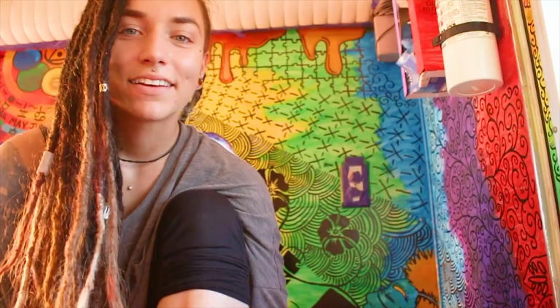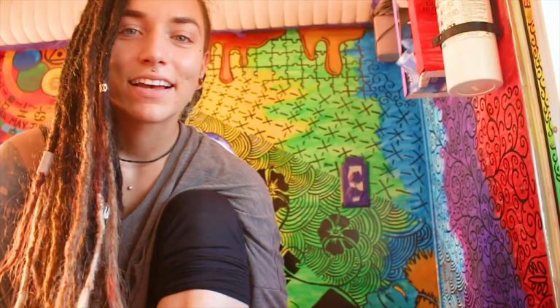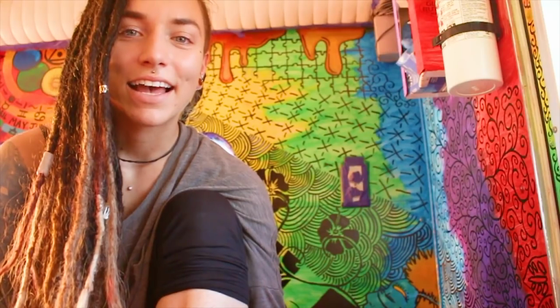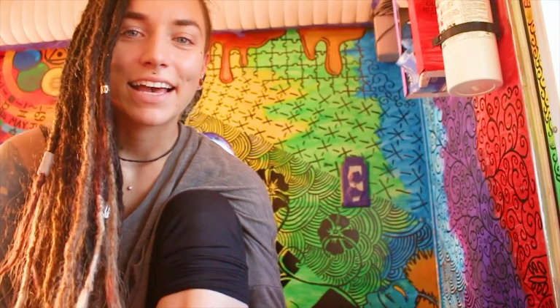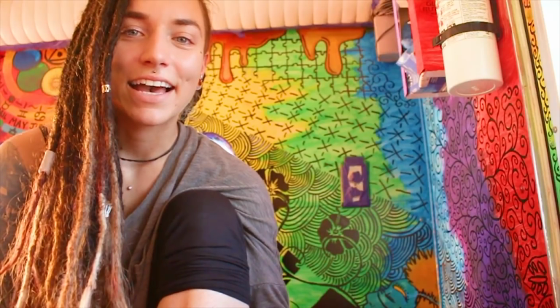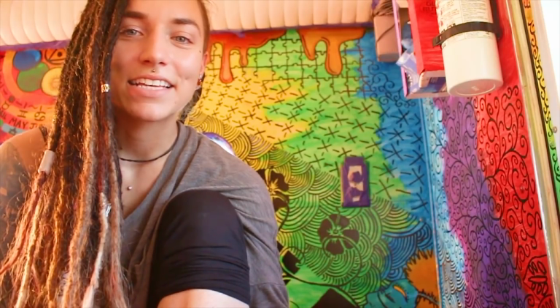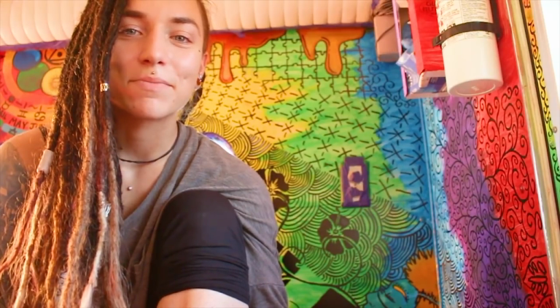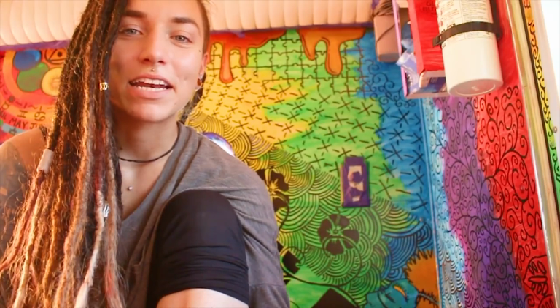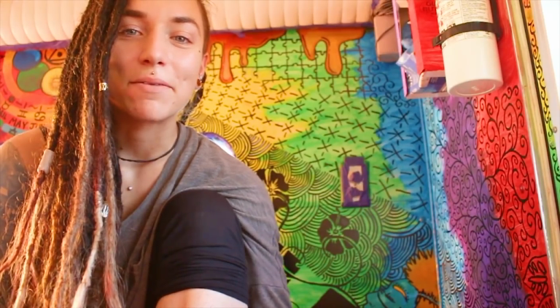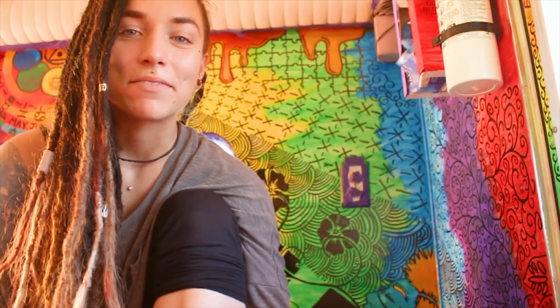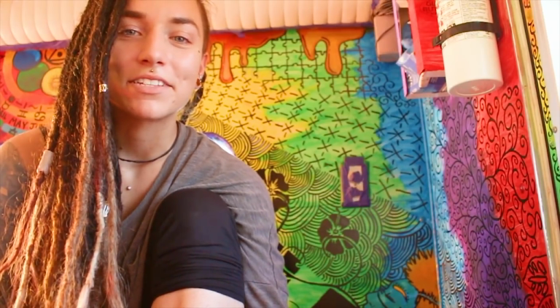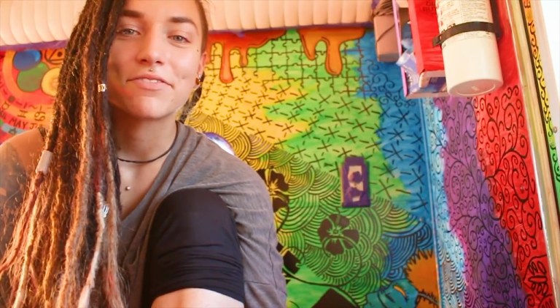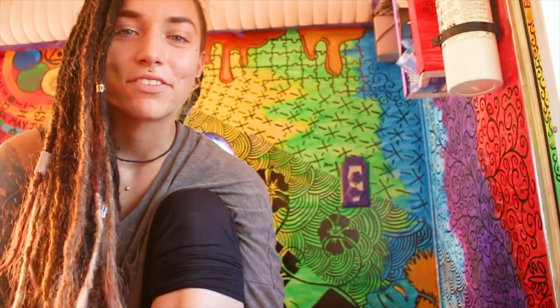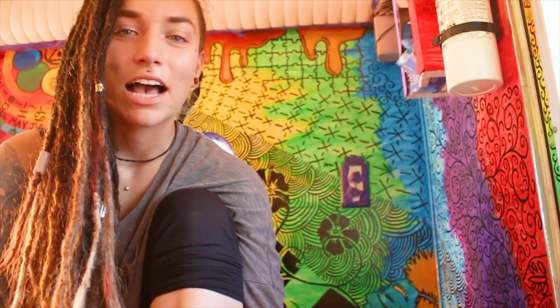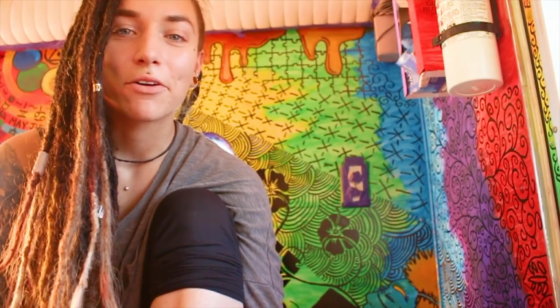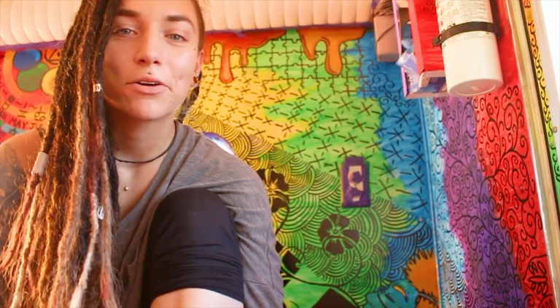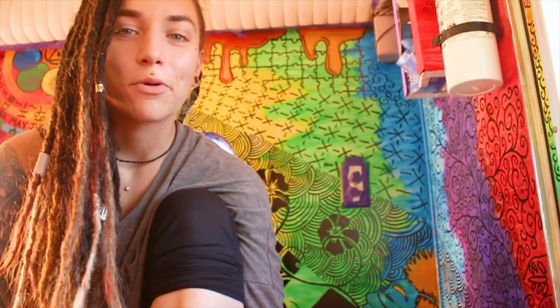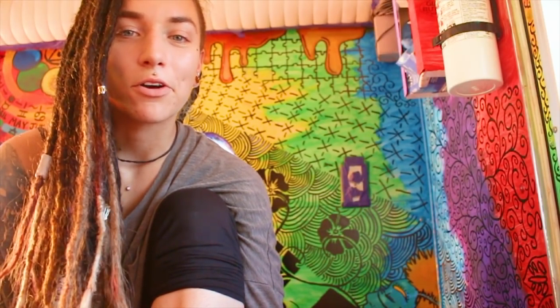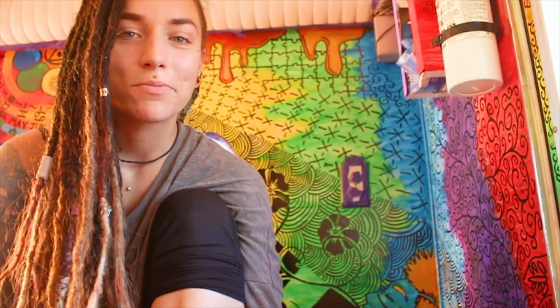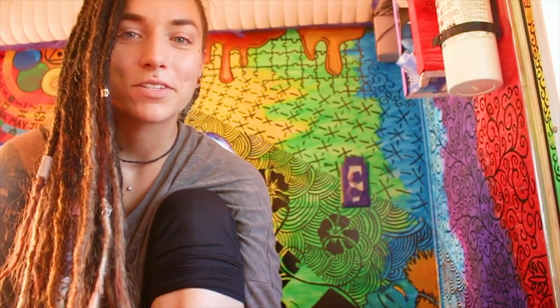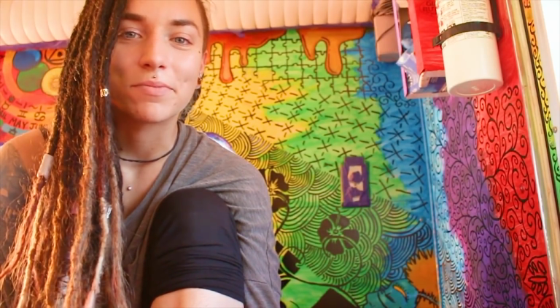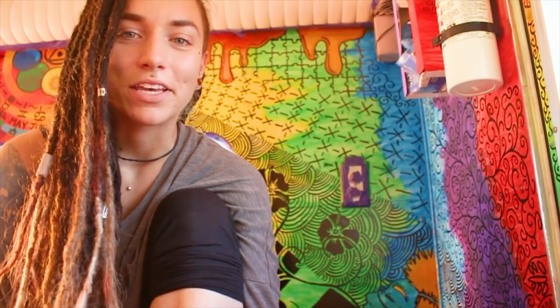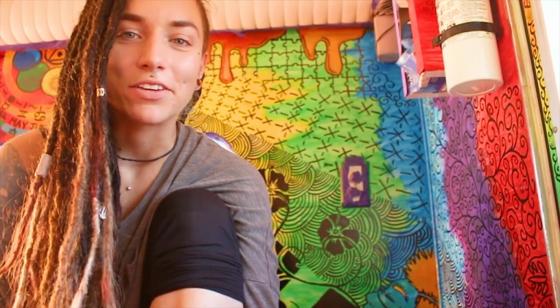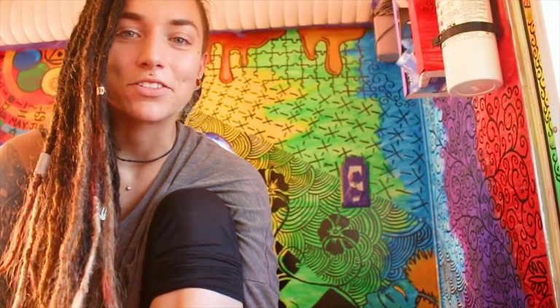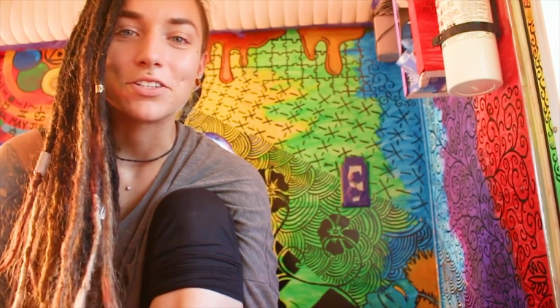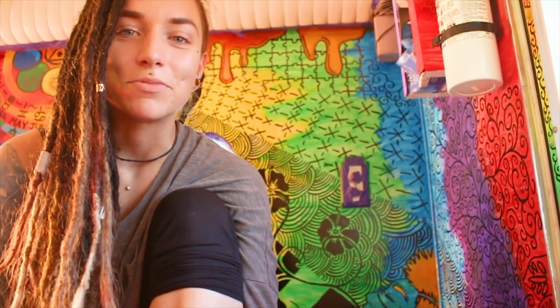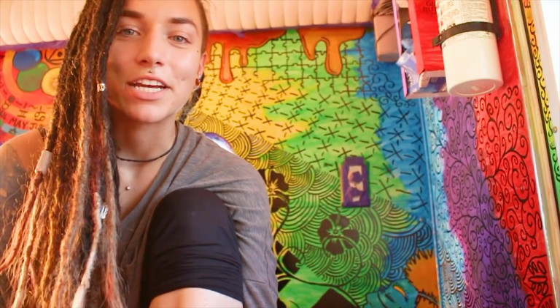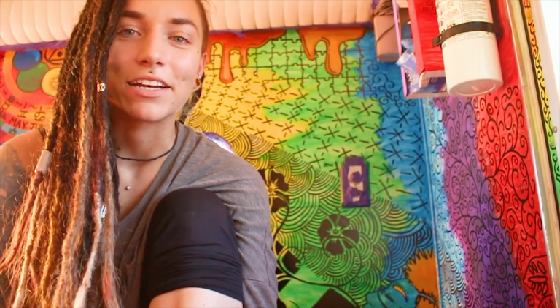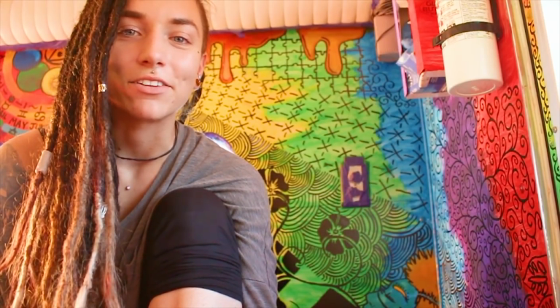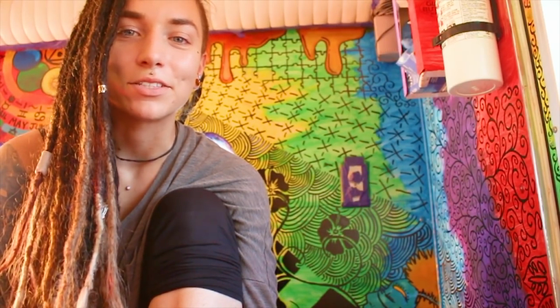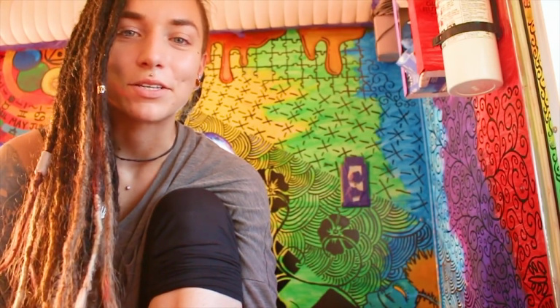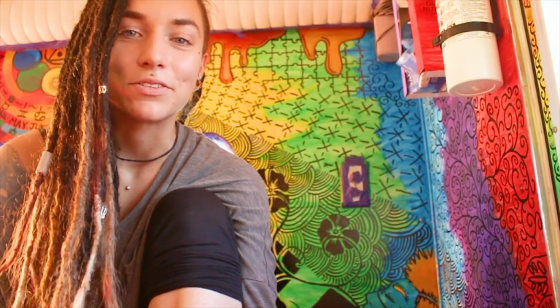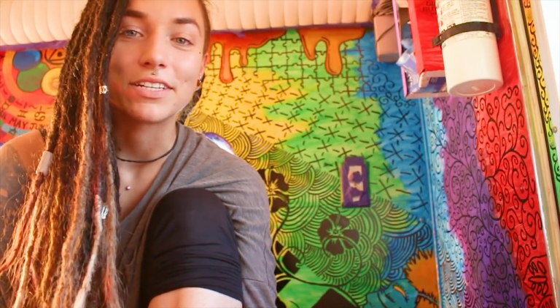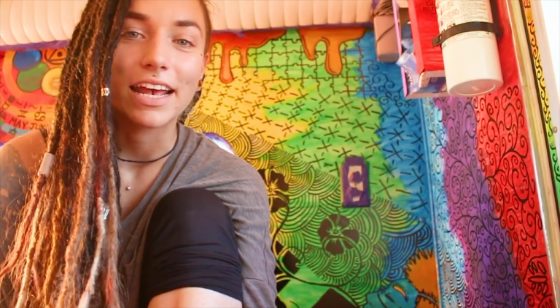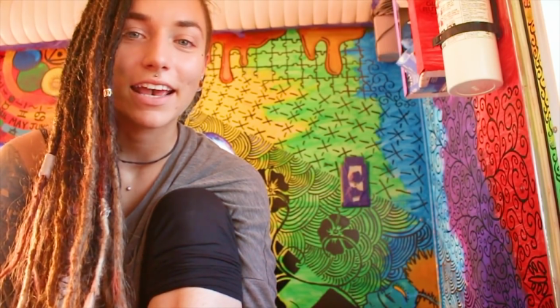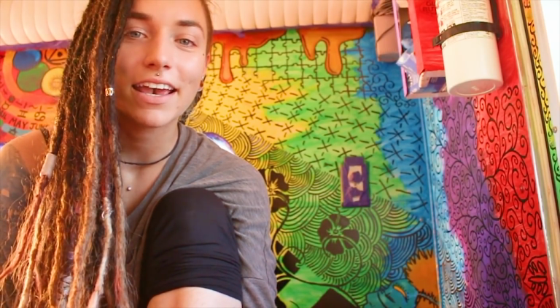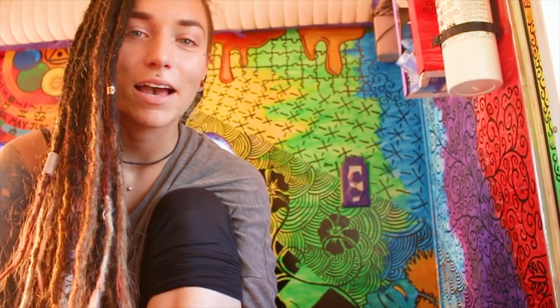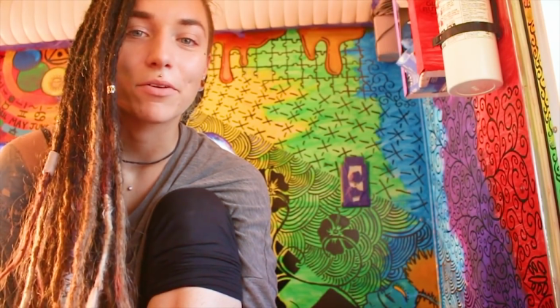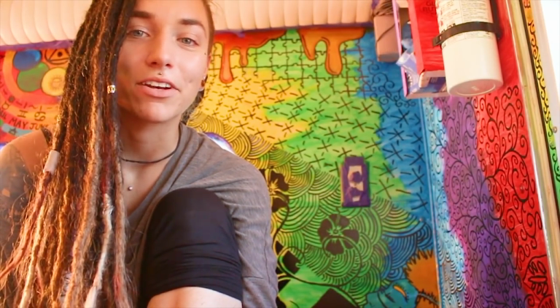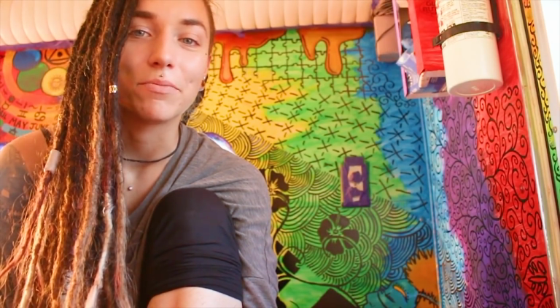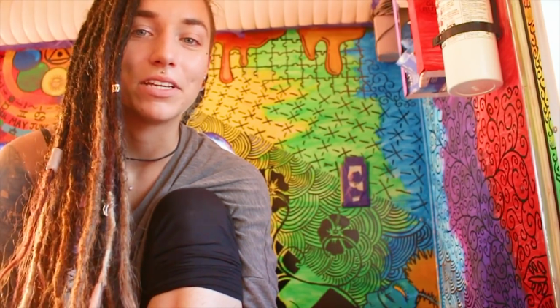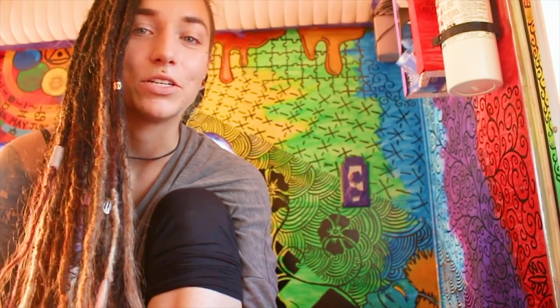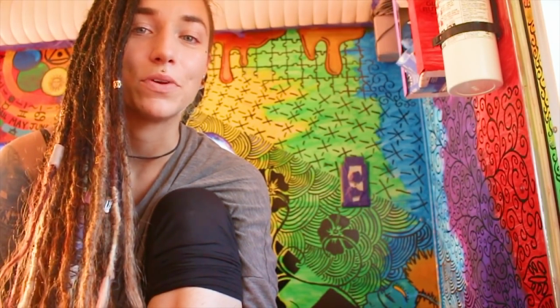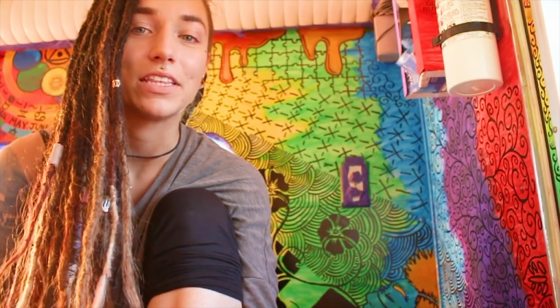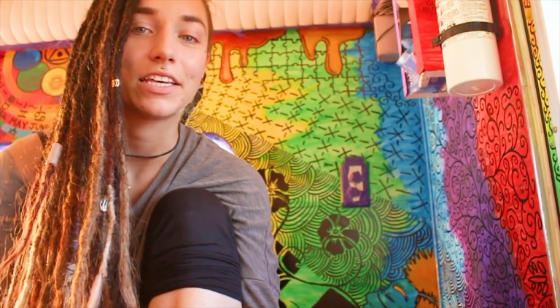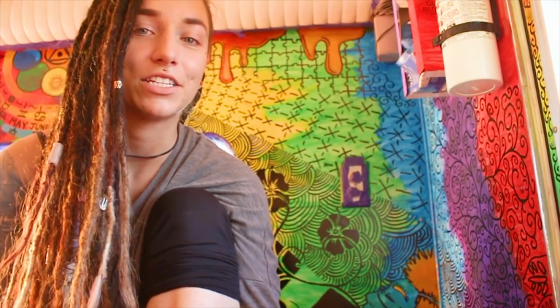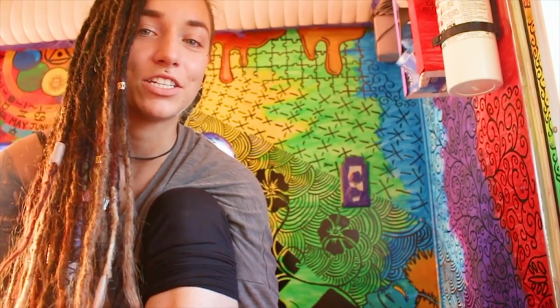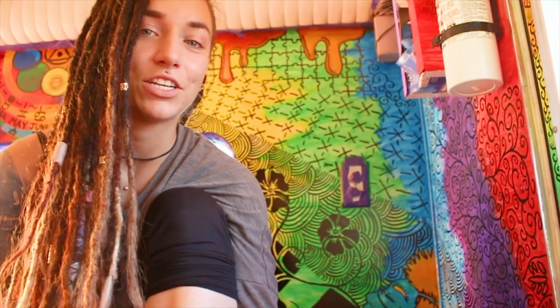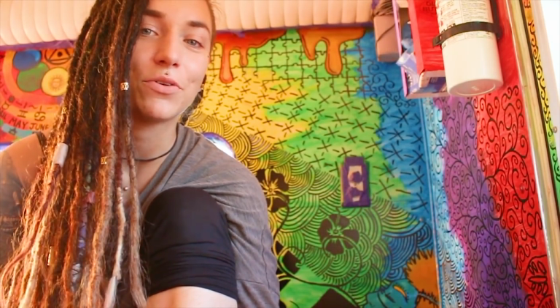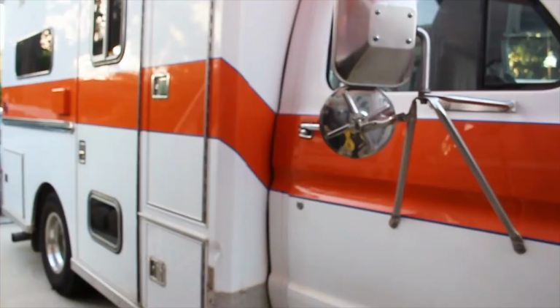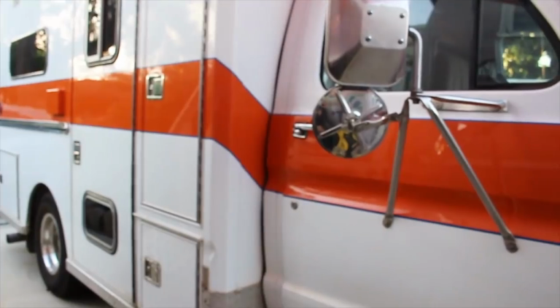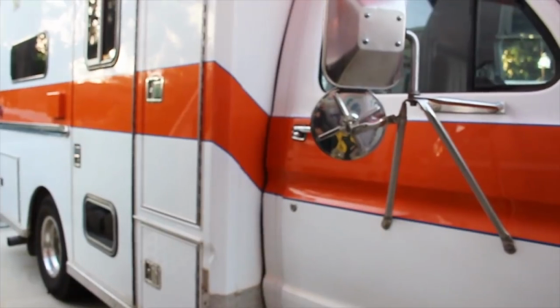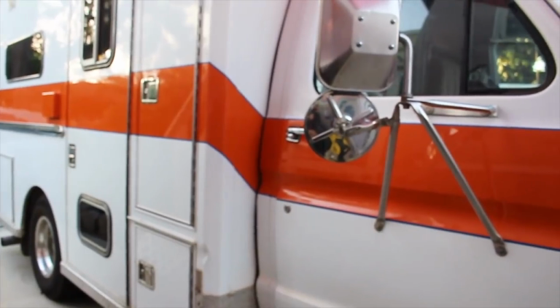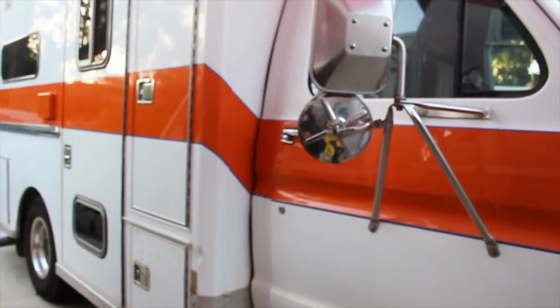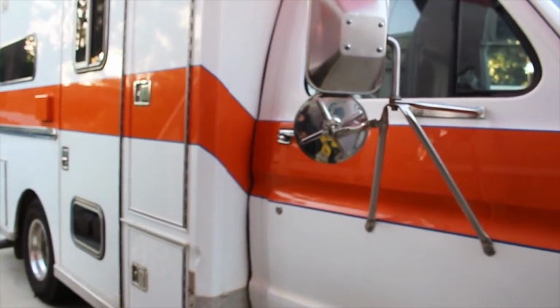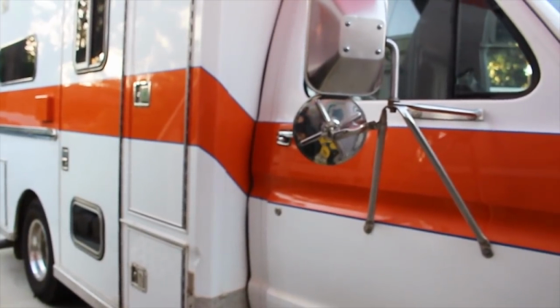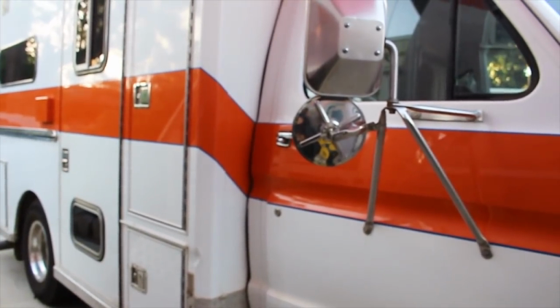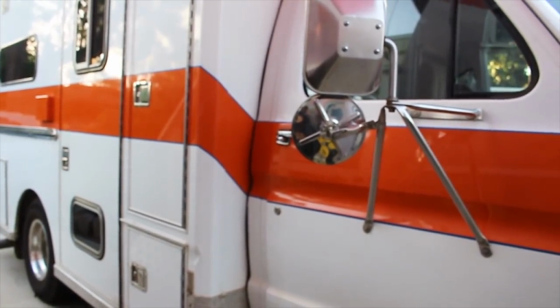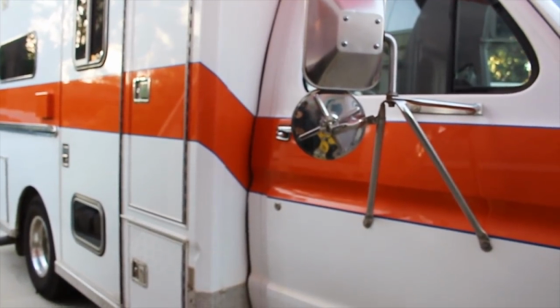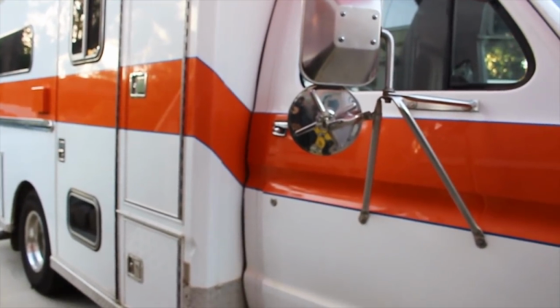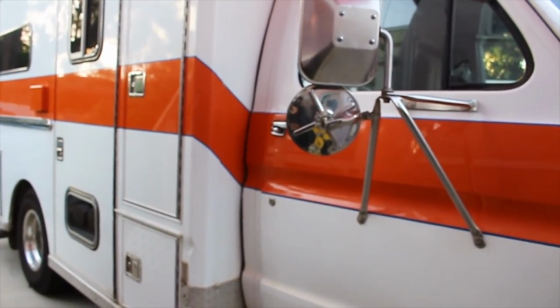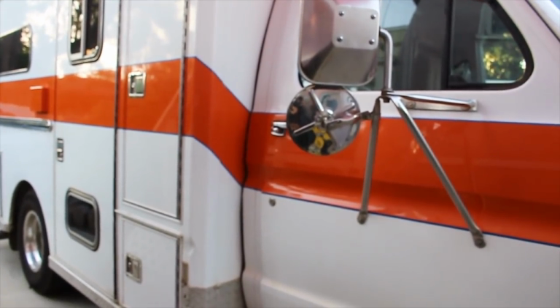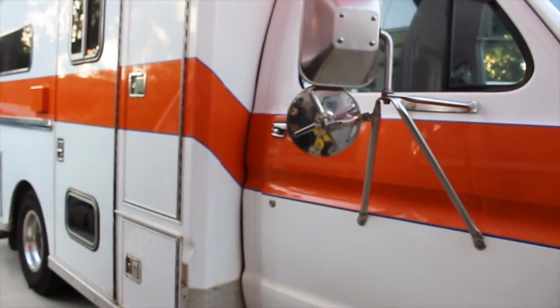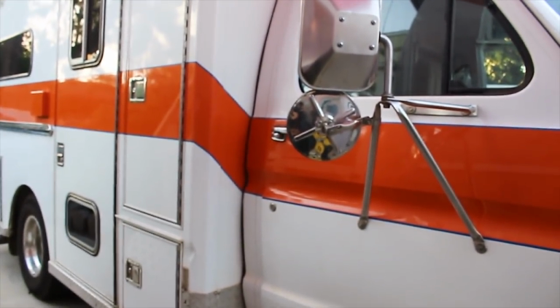Hi guys, my name is Flower. Welcome to my YouTube channel. So today I'm going to be doing the continuation of my ambulance build.